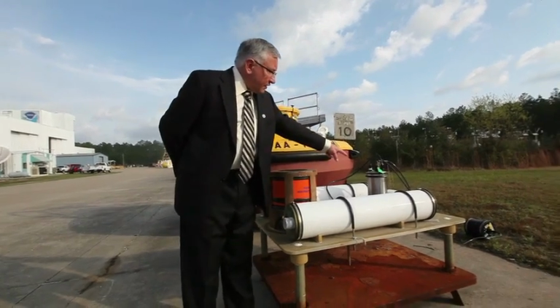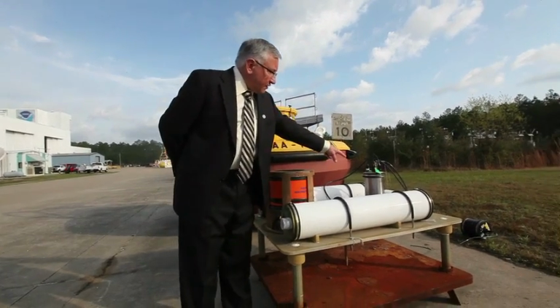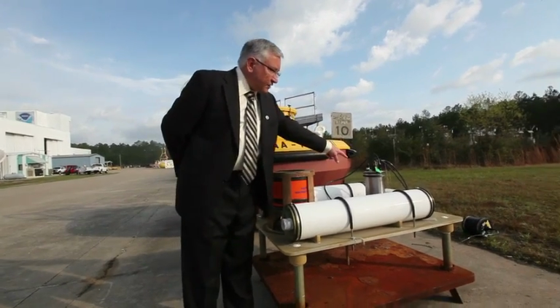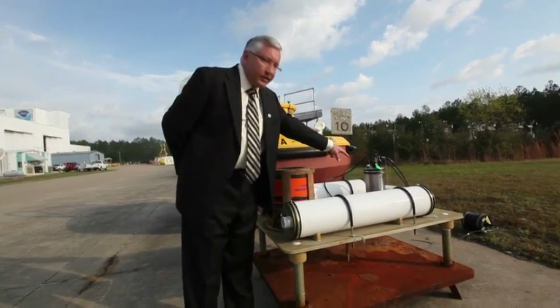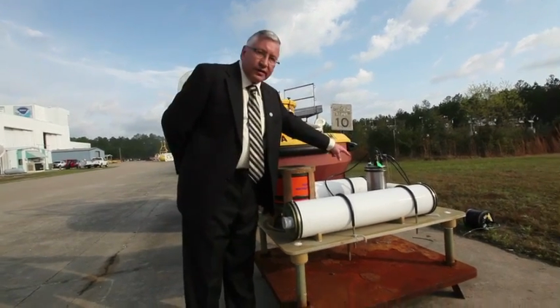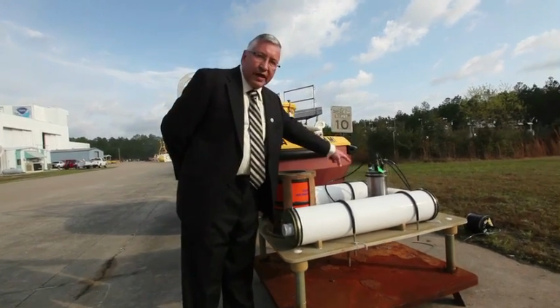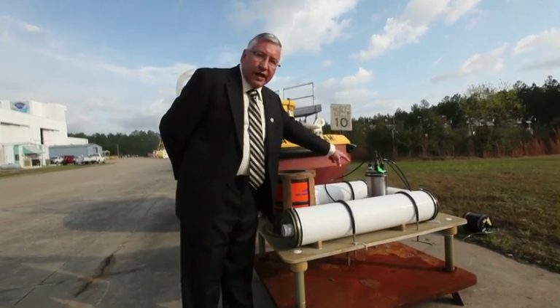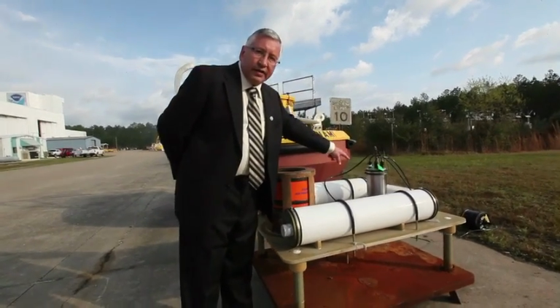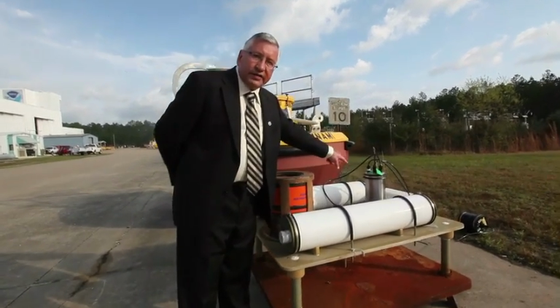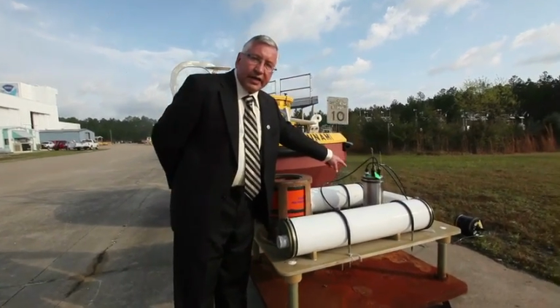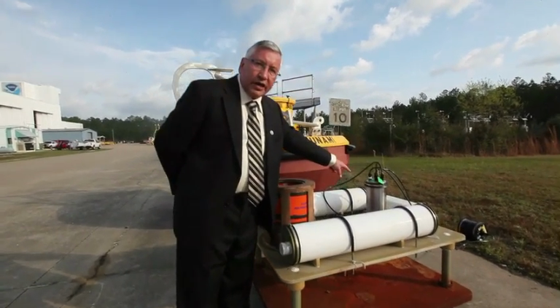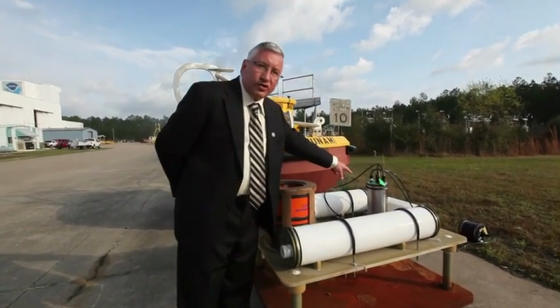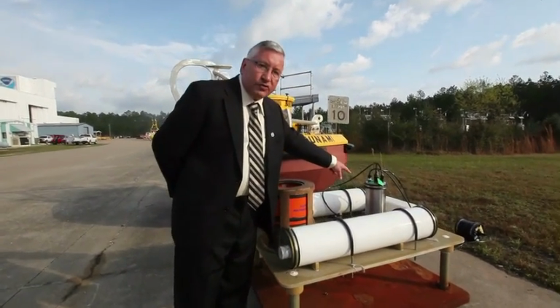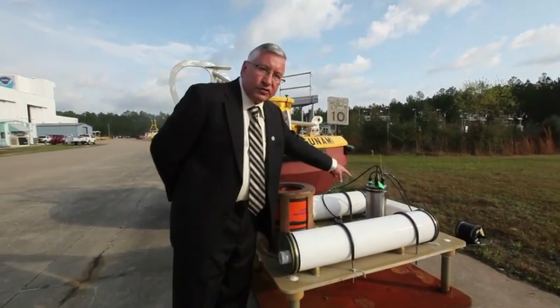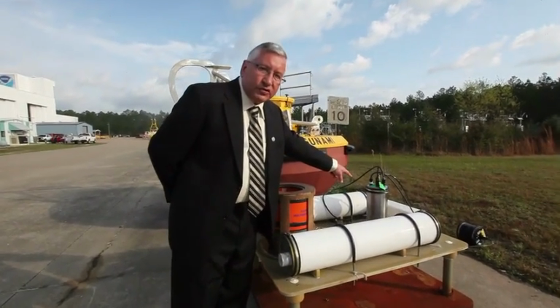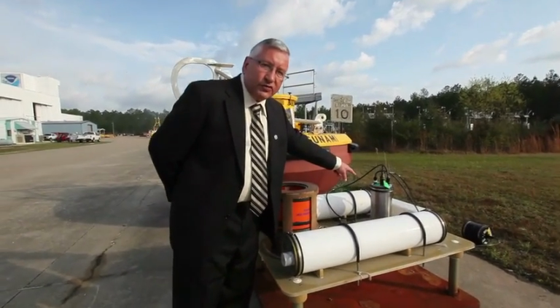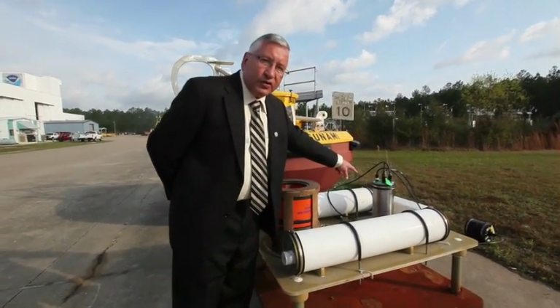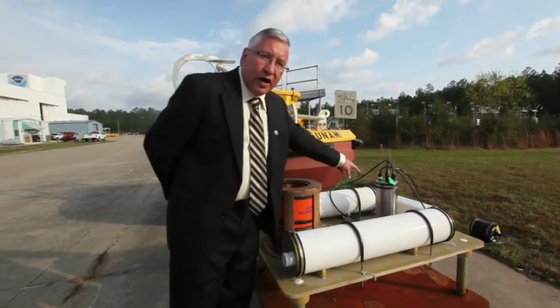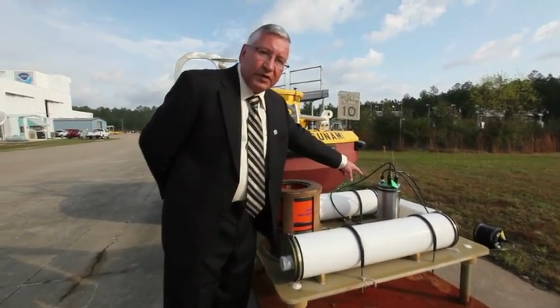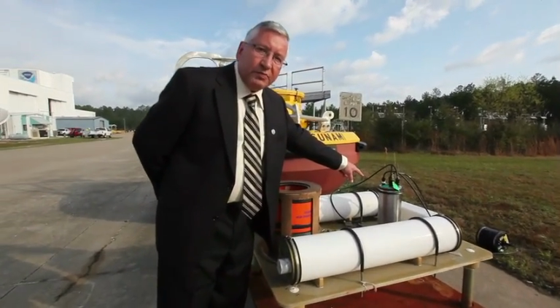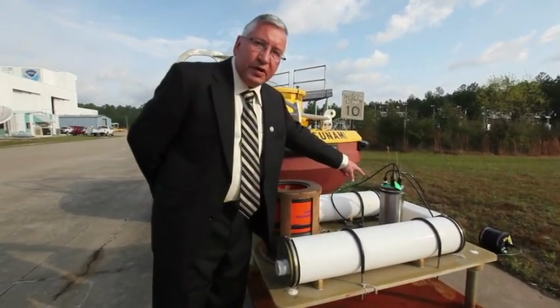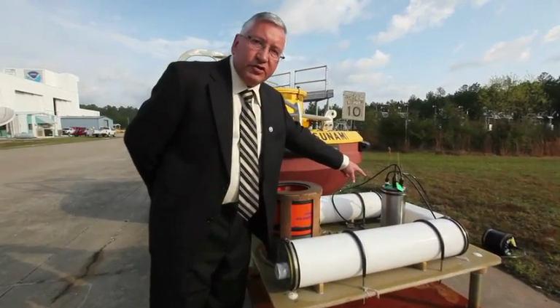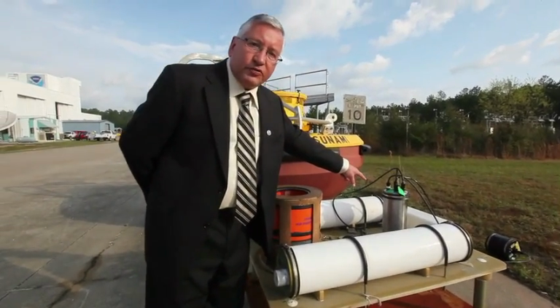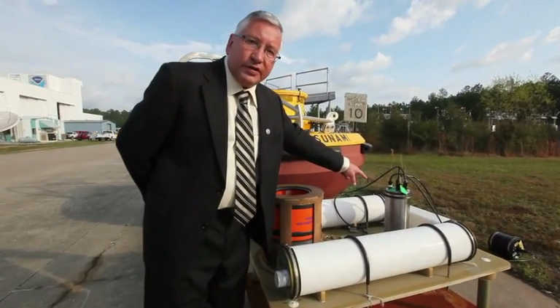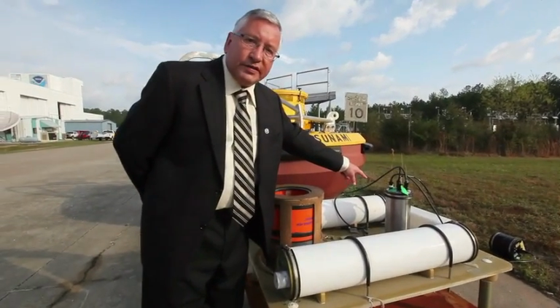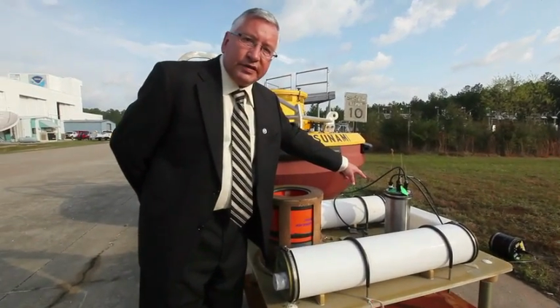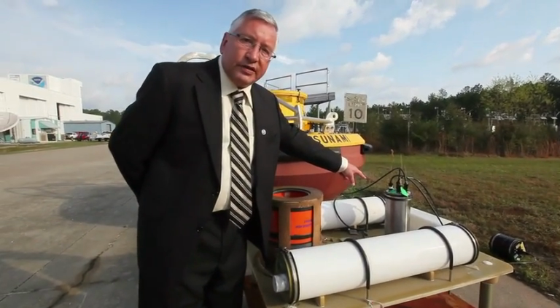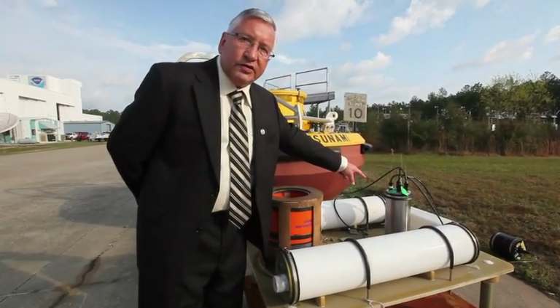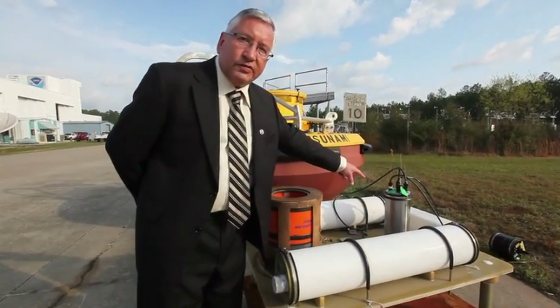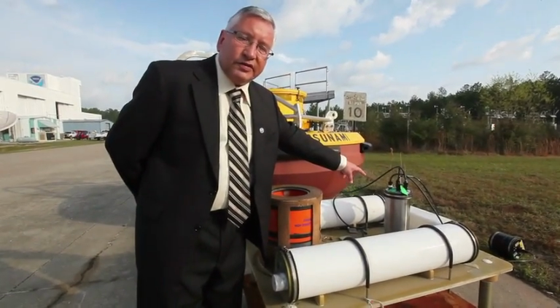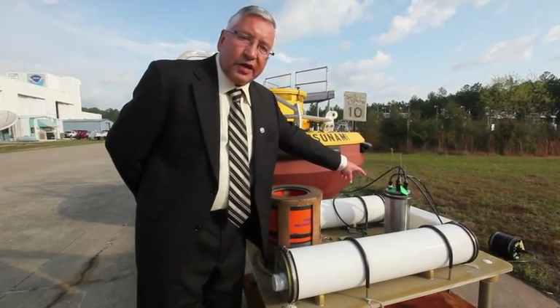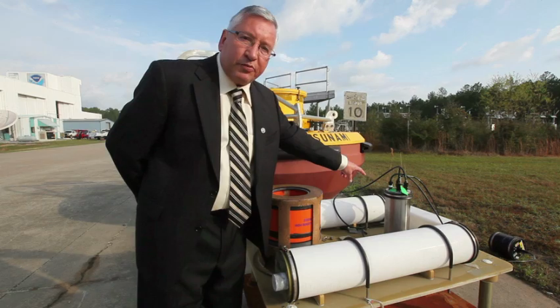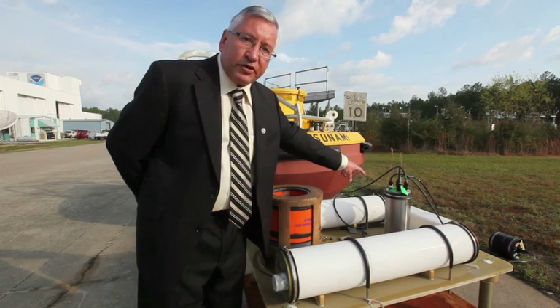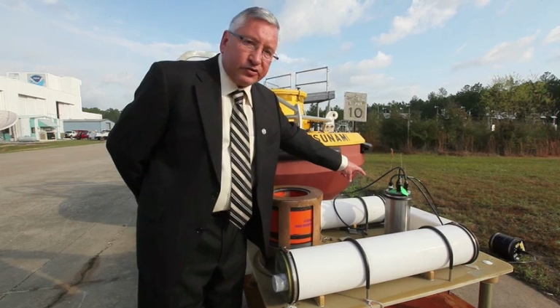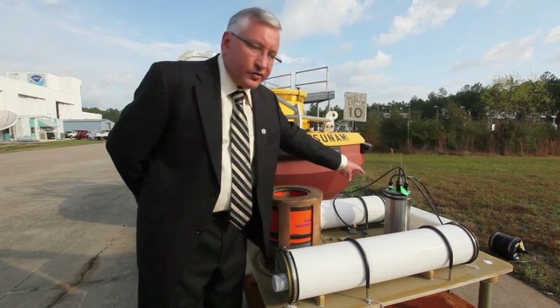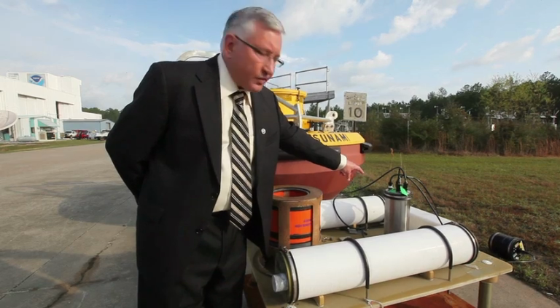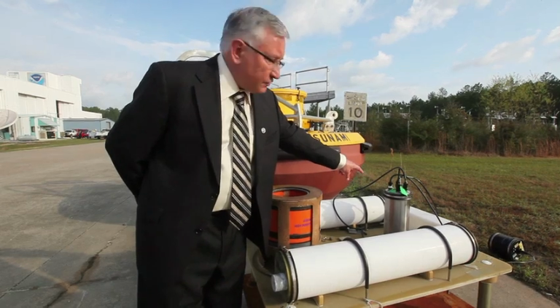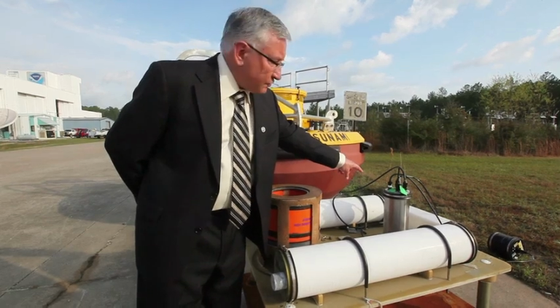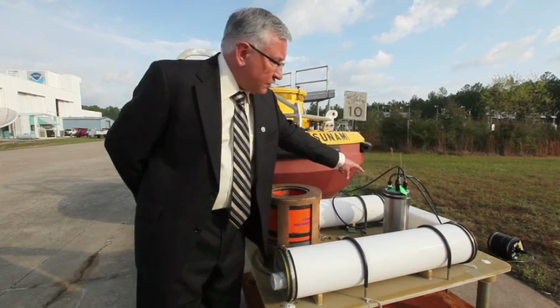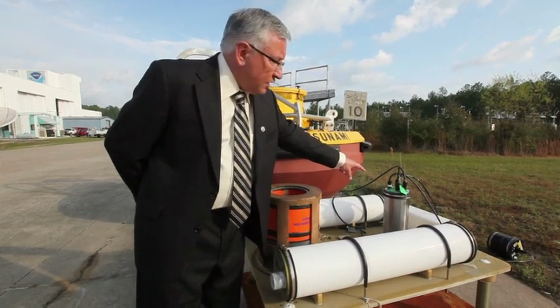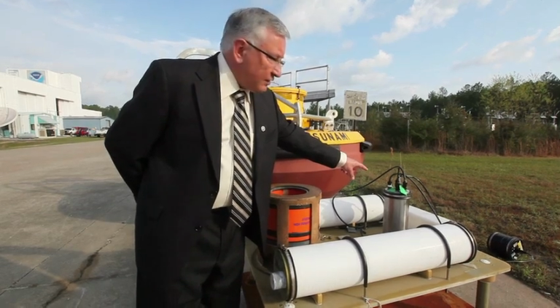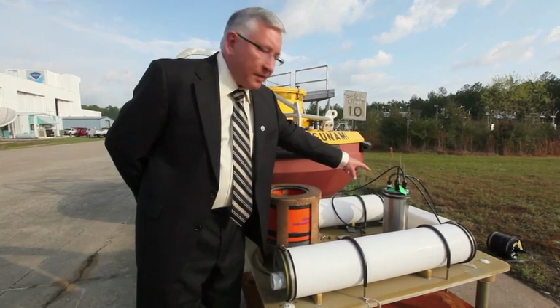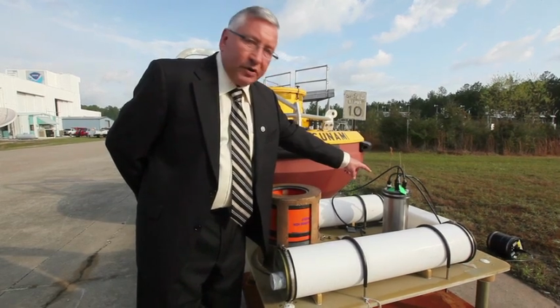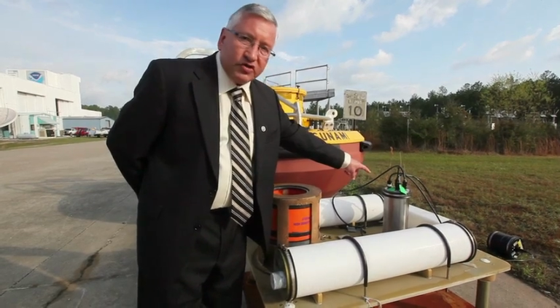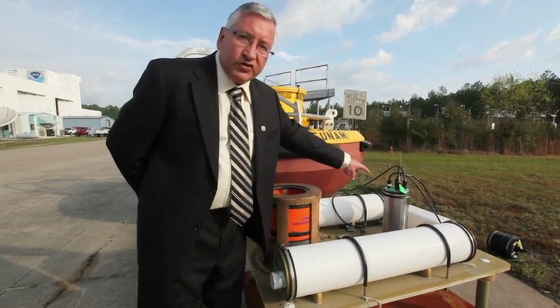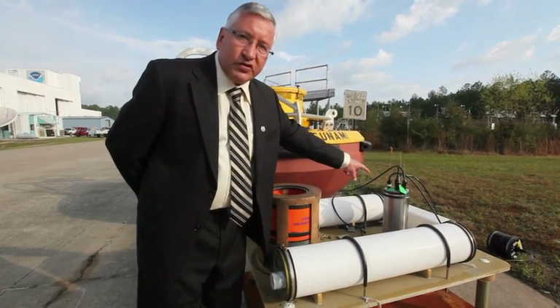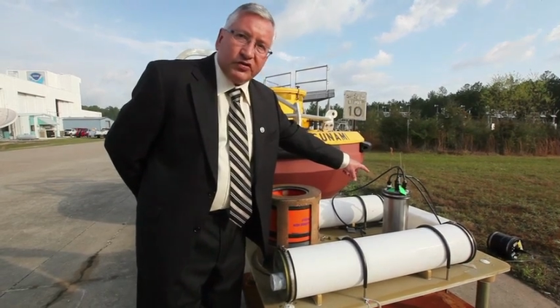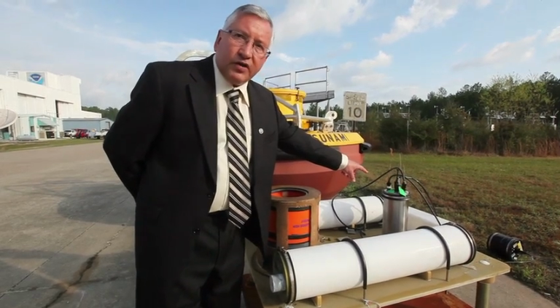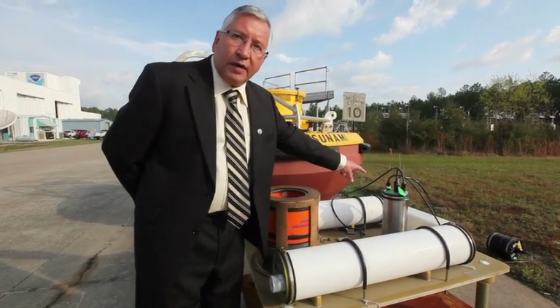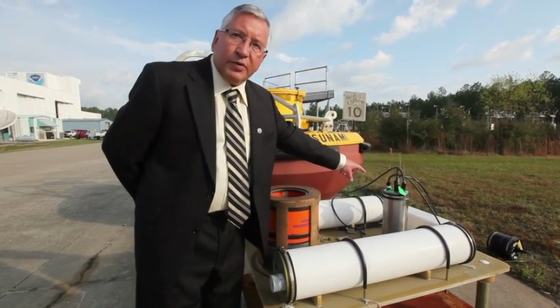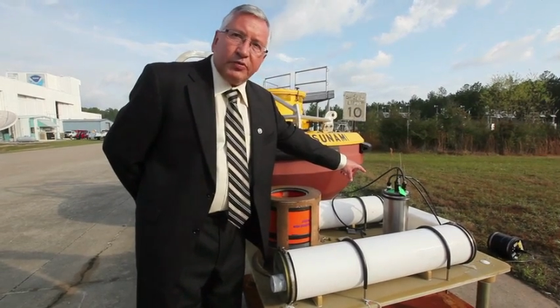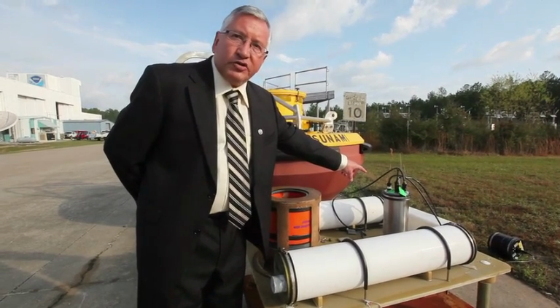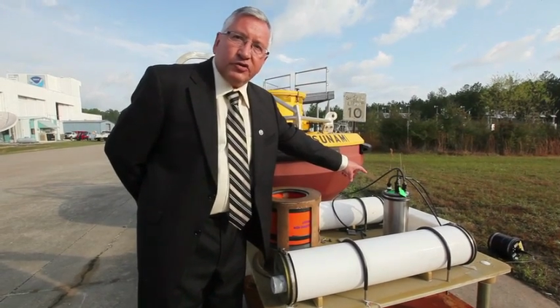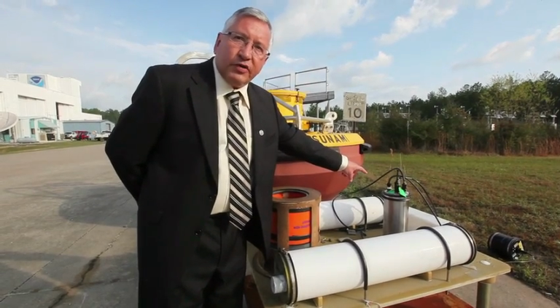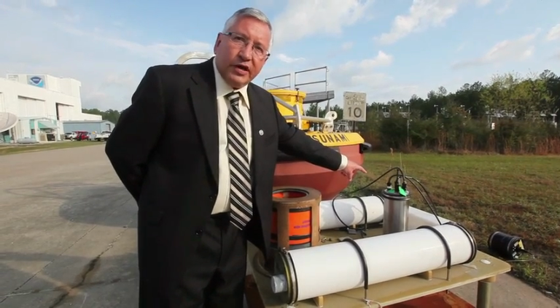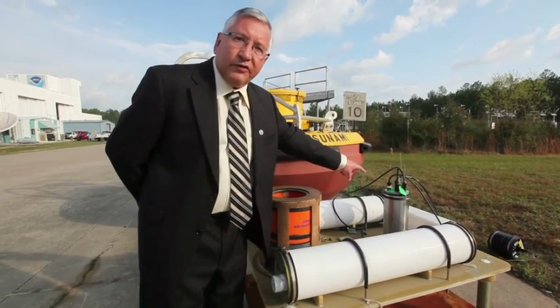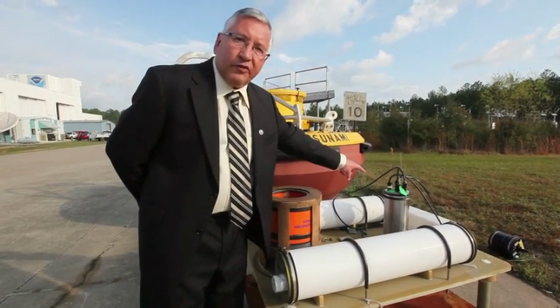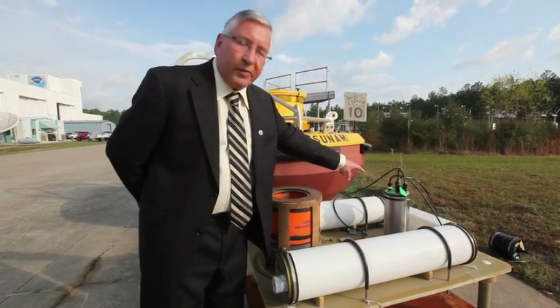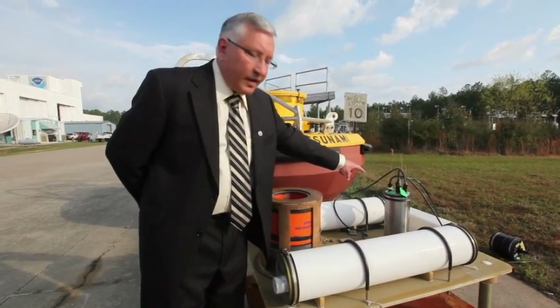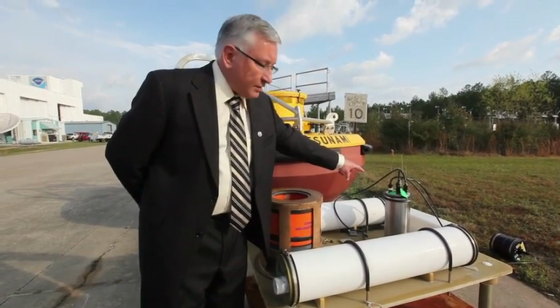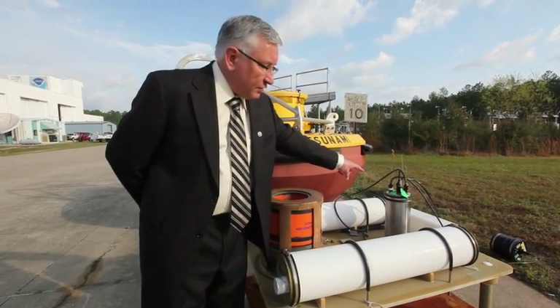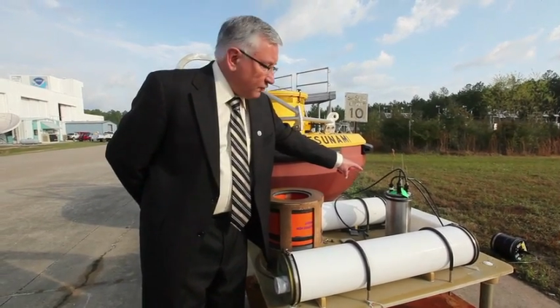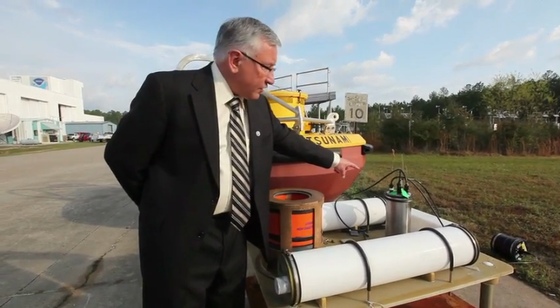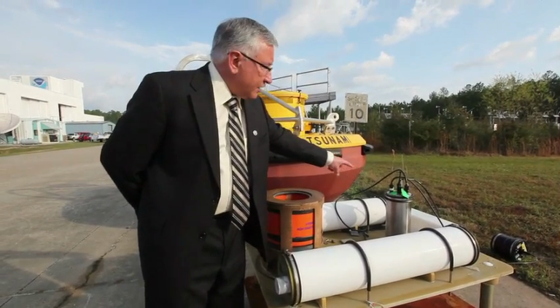The stainless steel can is the actual tsunami measuring sensor. It's a pressure sensor that measures the tsunami pressure wave passing overhead.